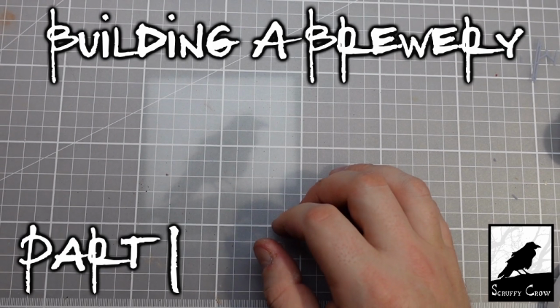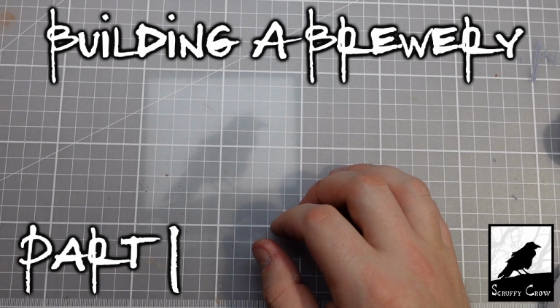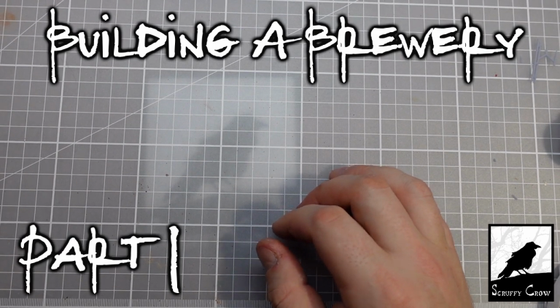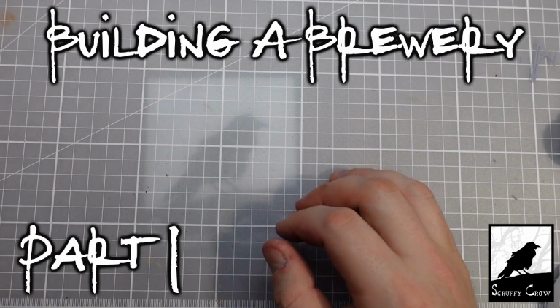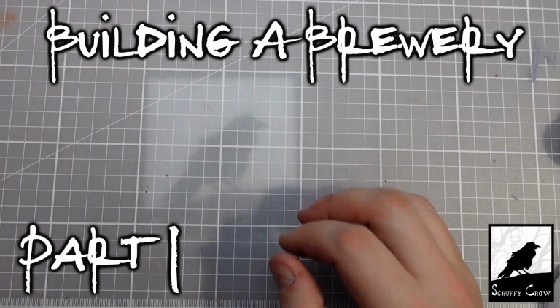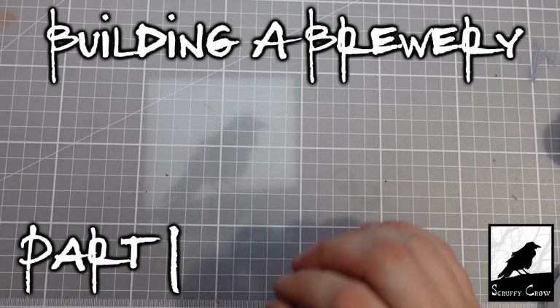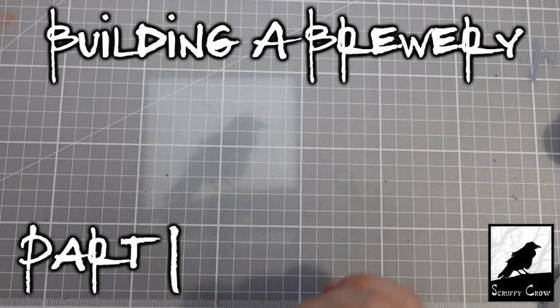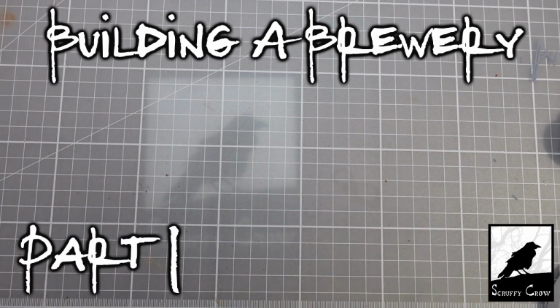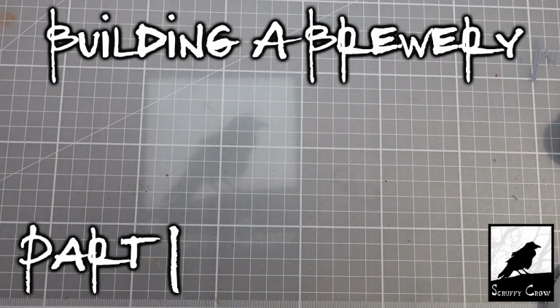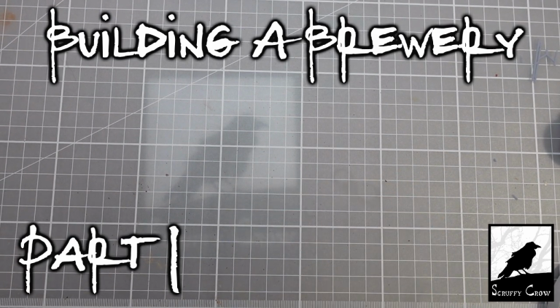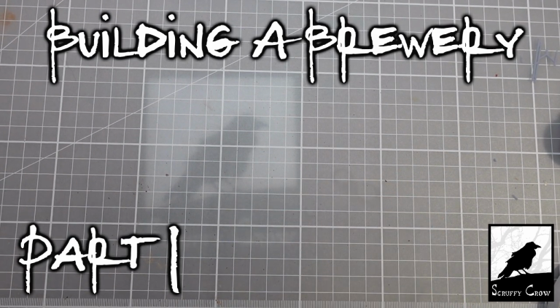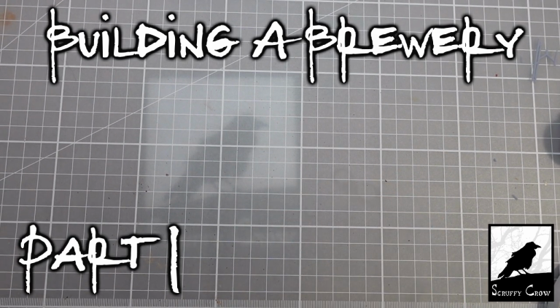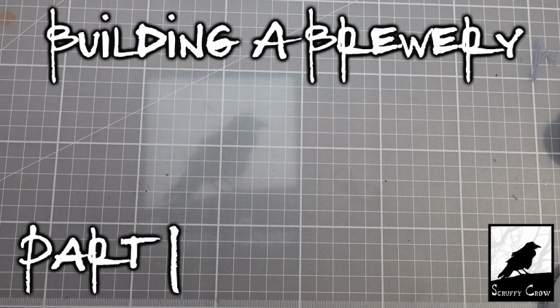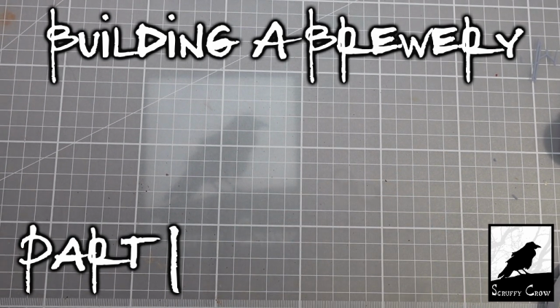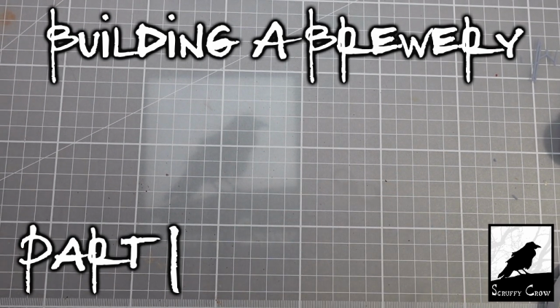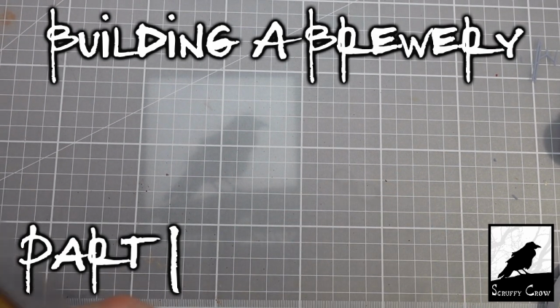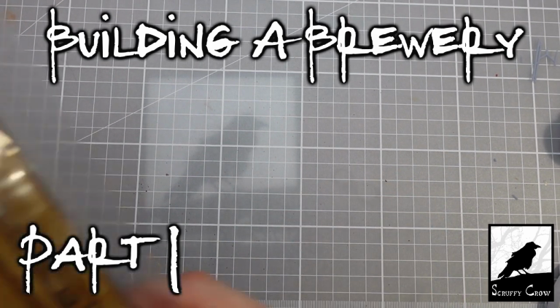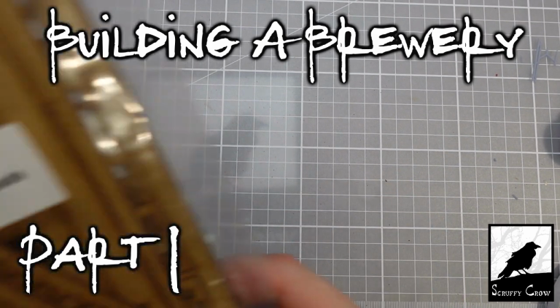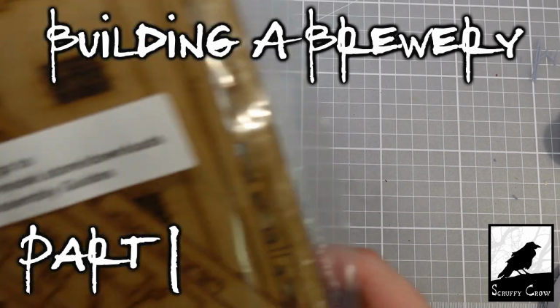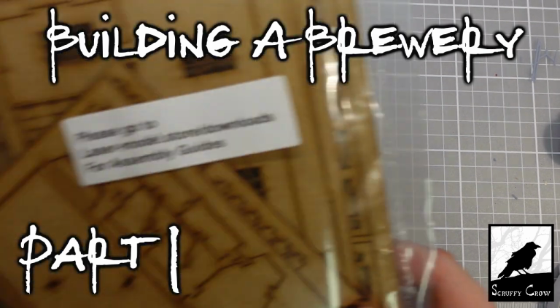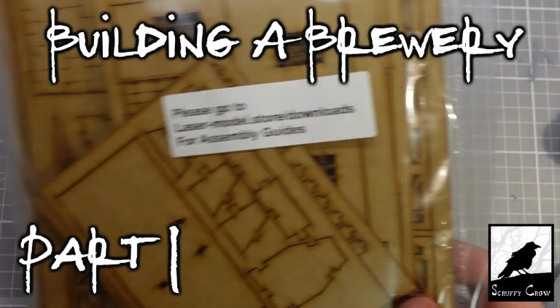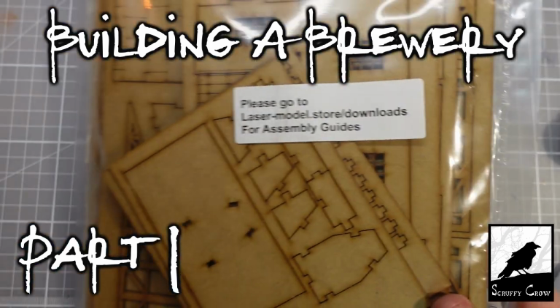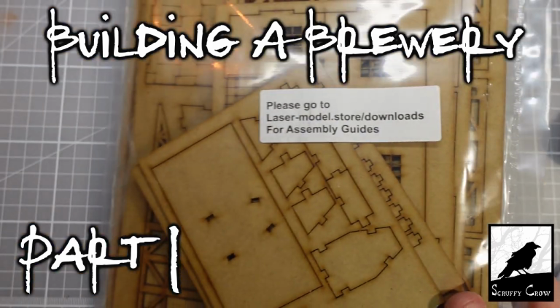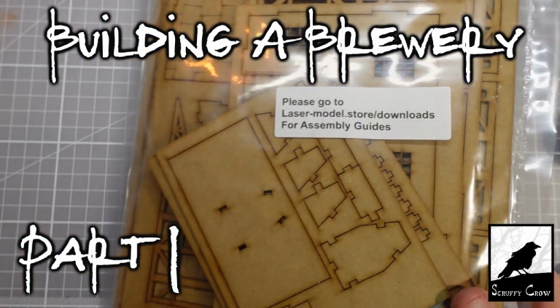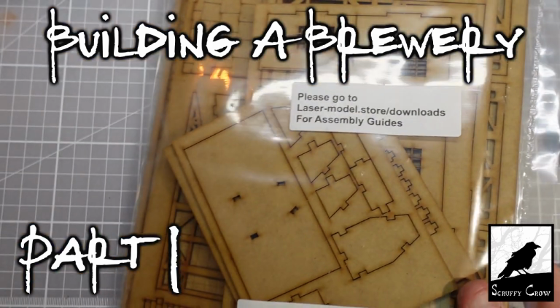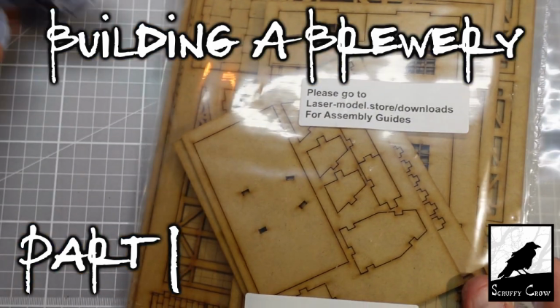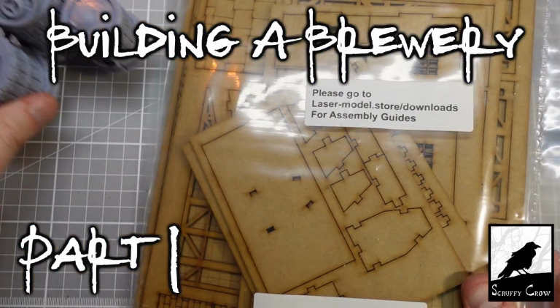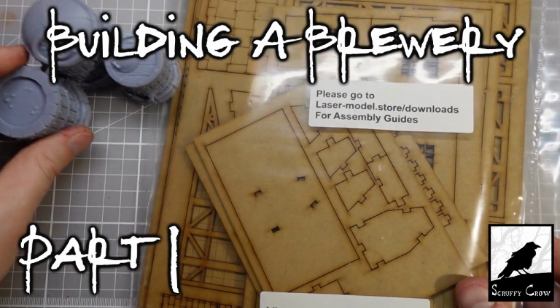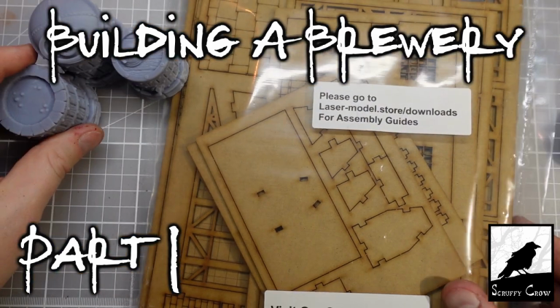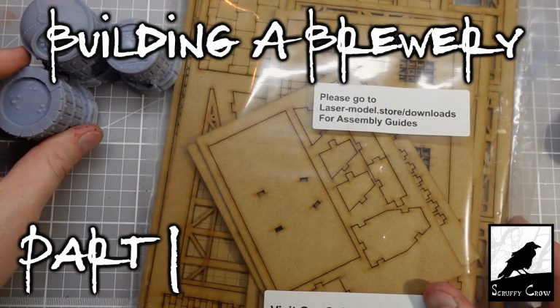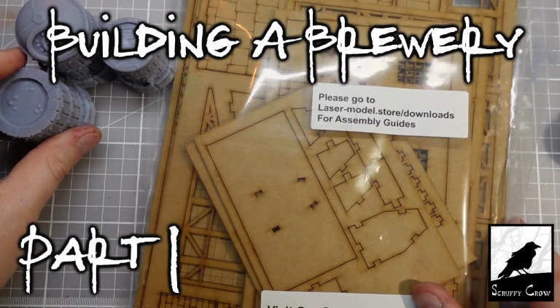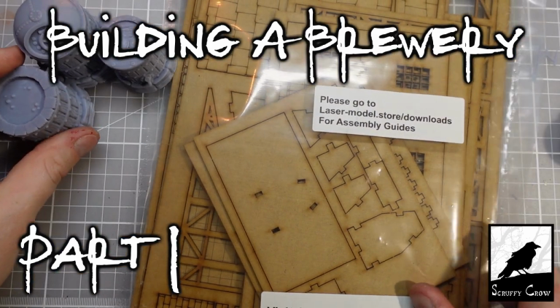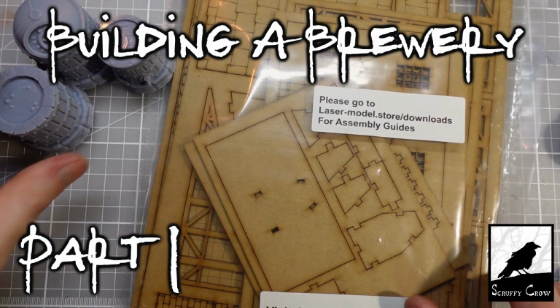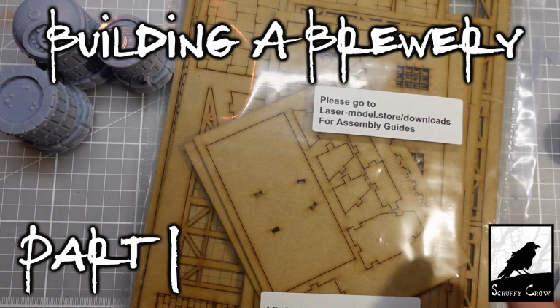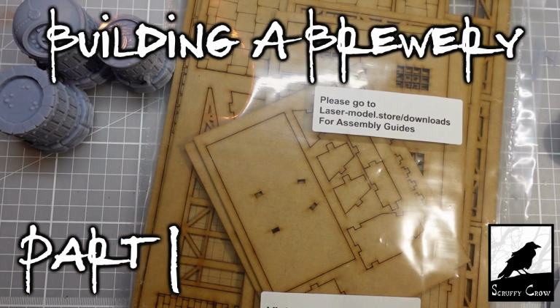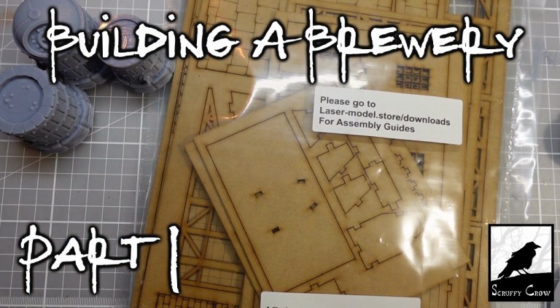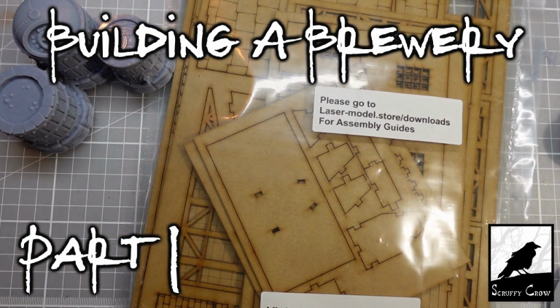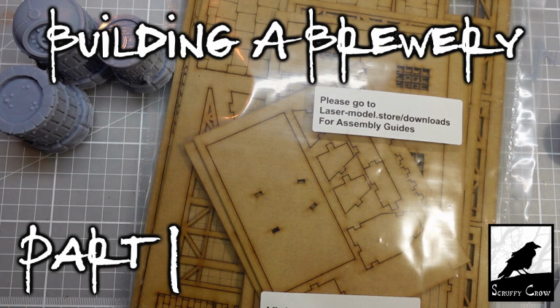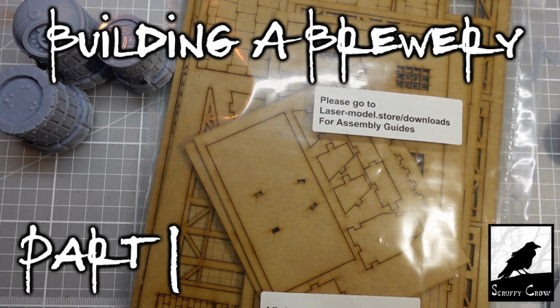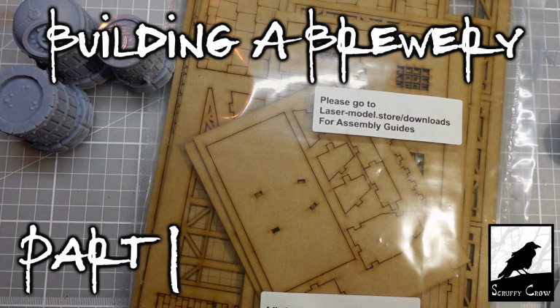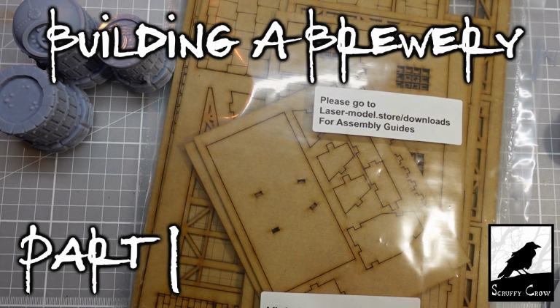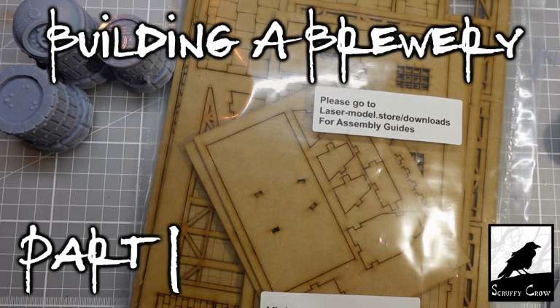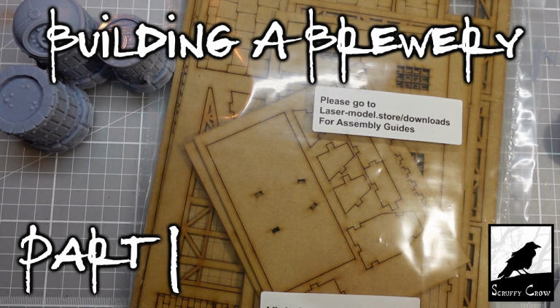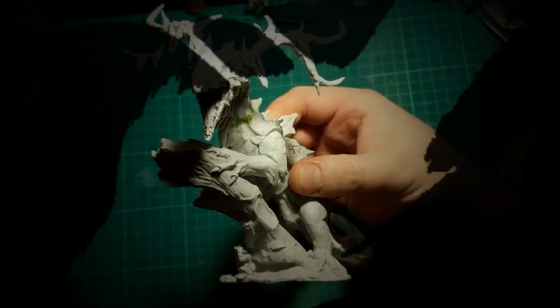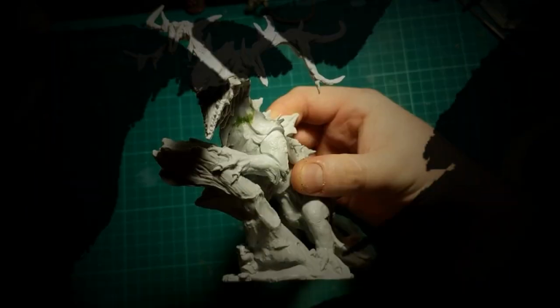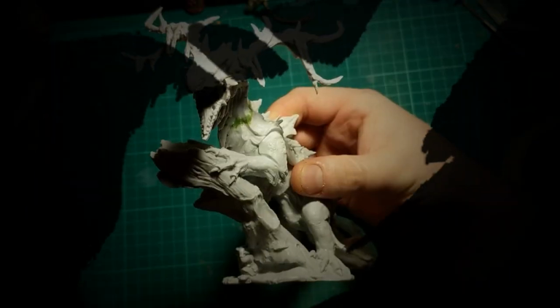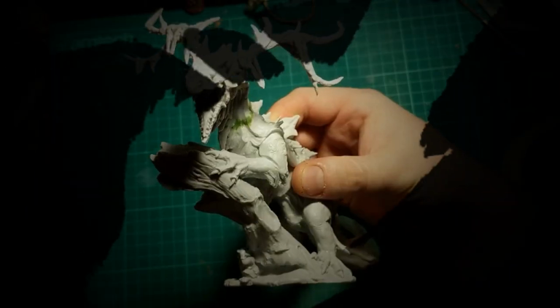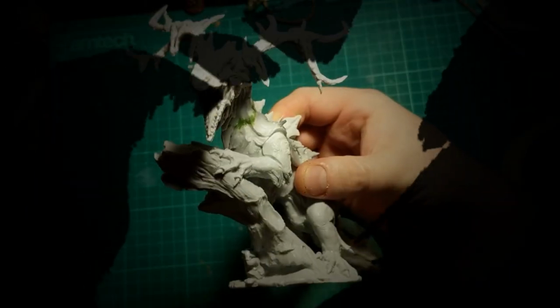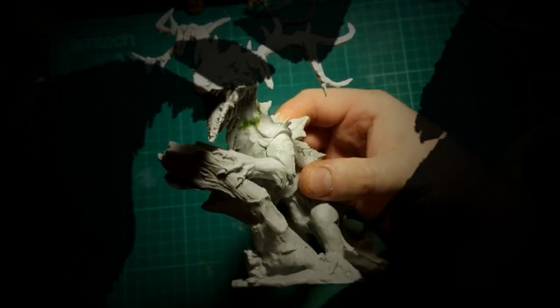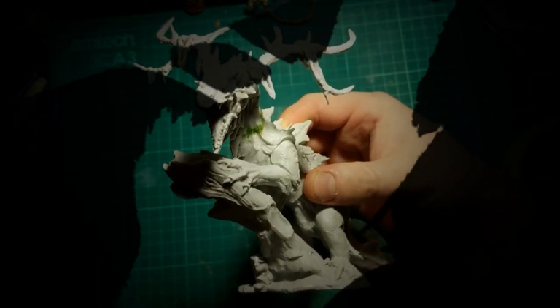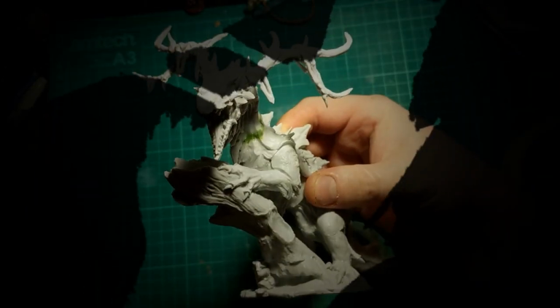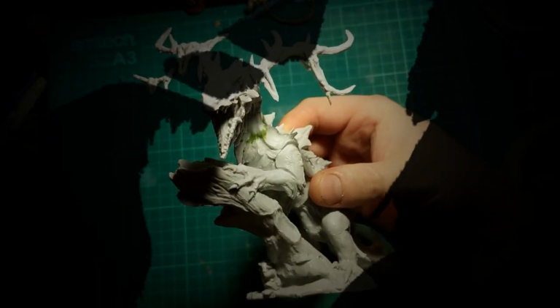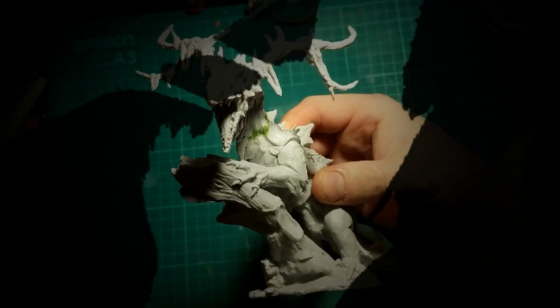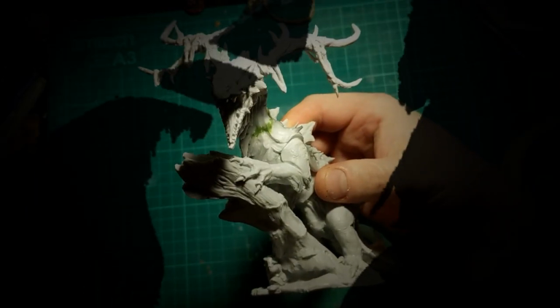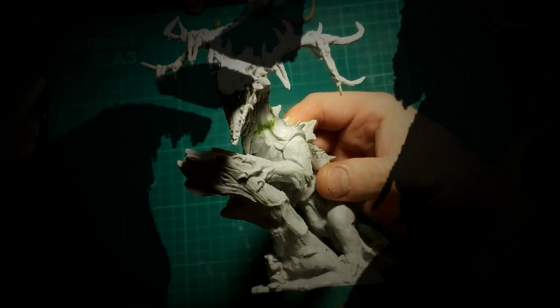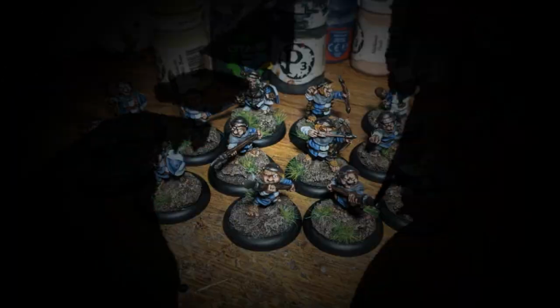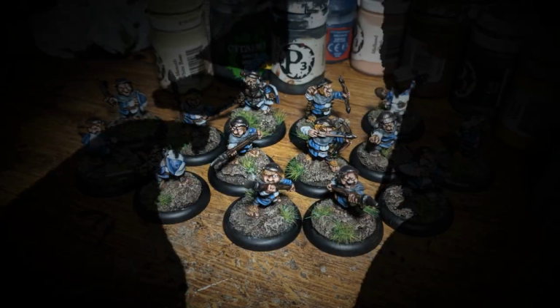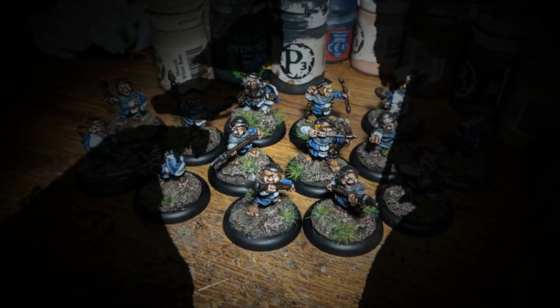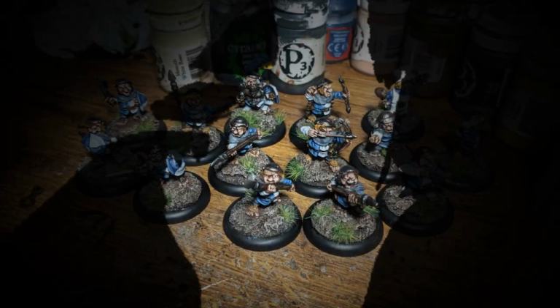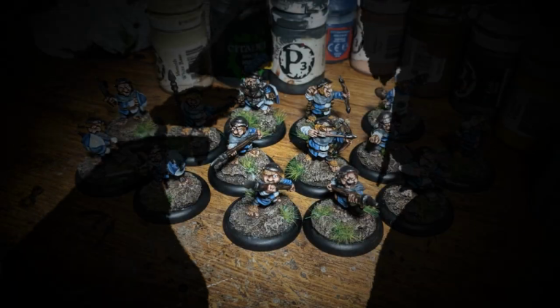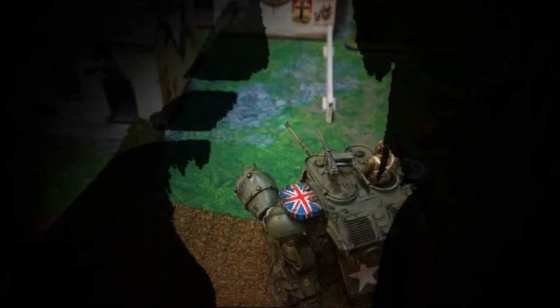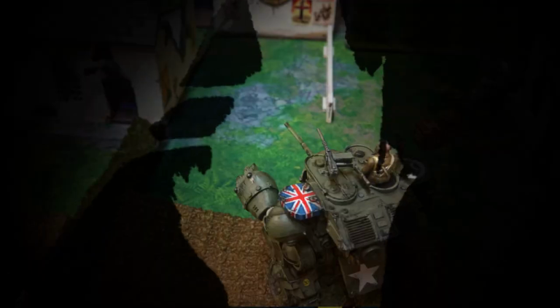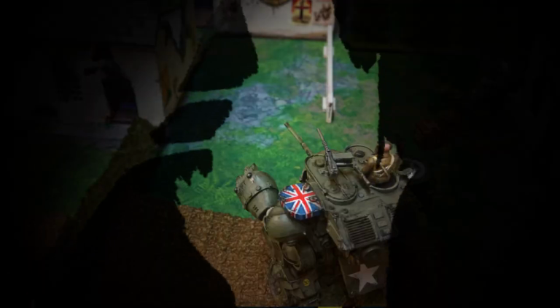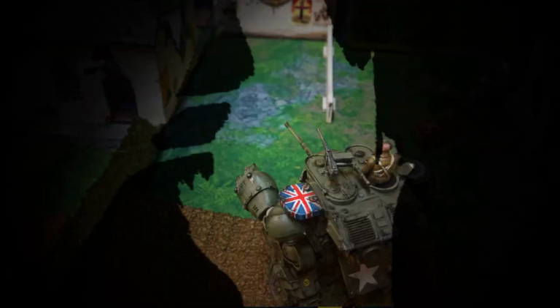Hi guys. In this video we're going to build a brewery. Scruffy Crow!